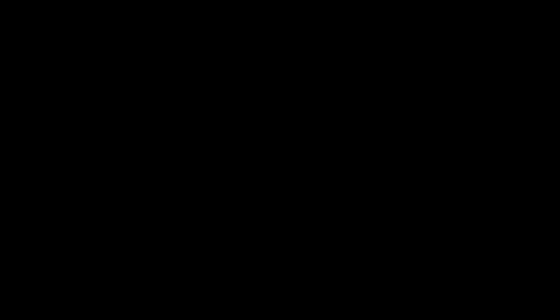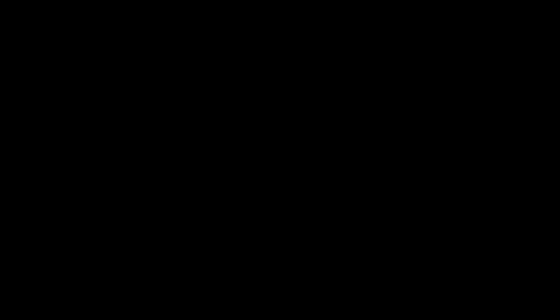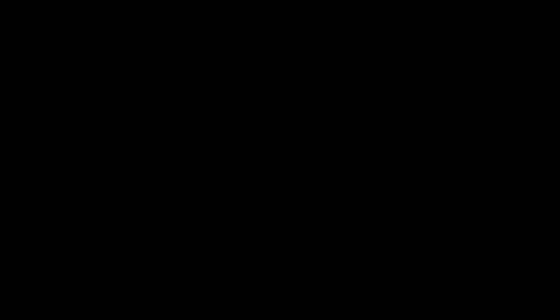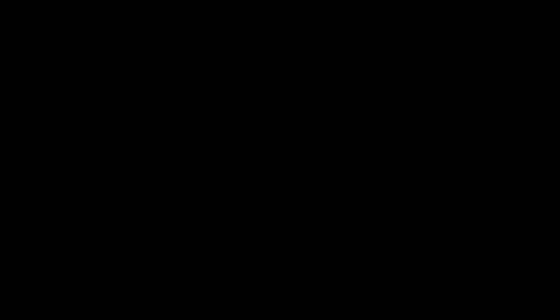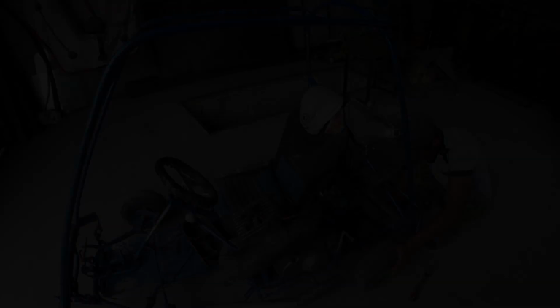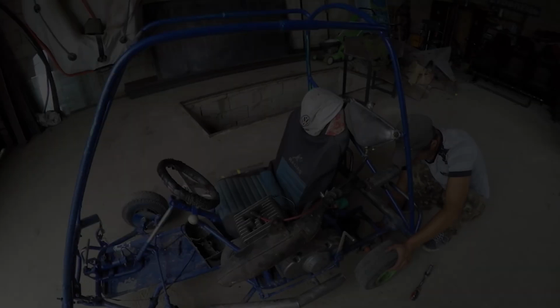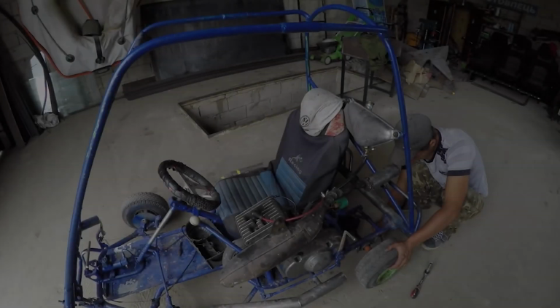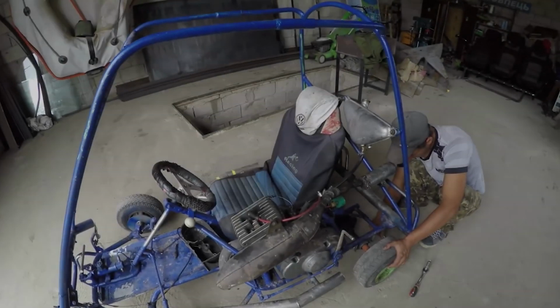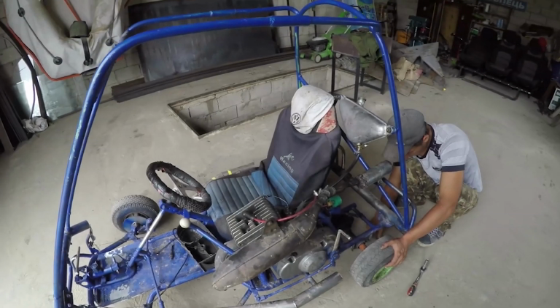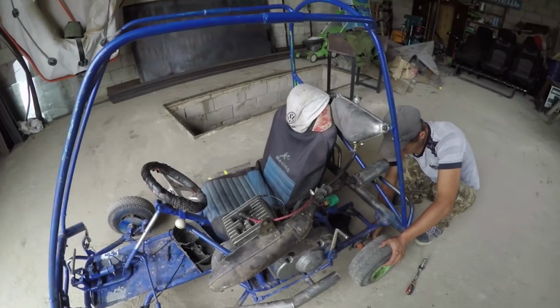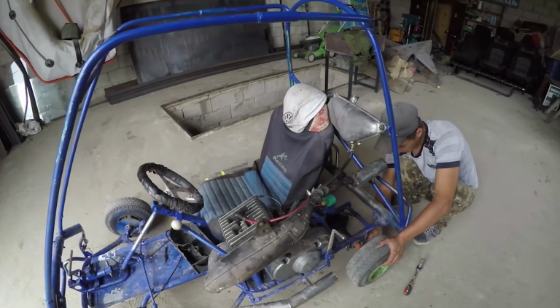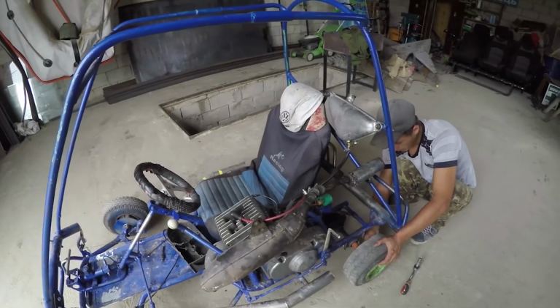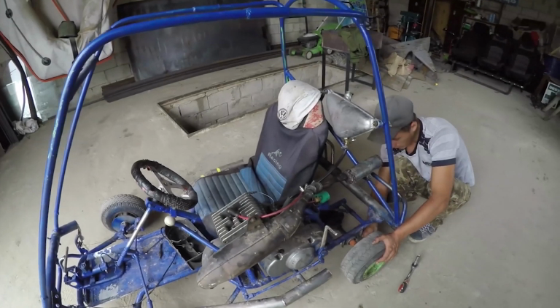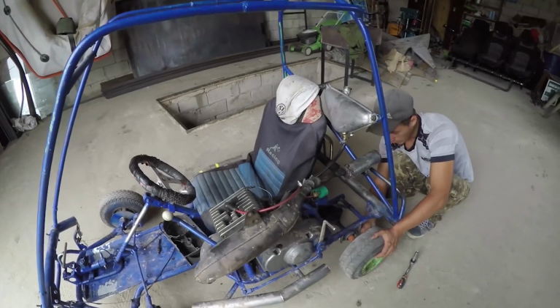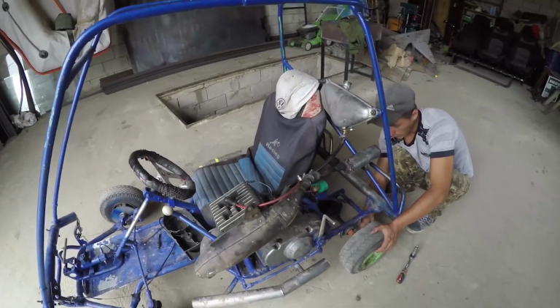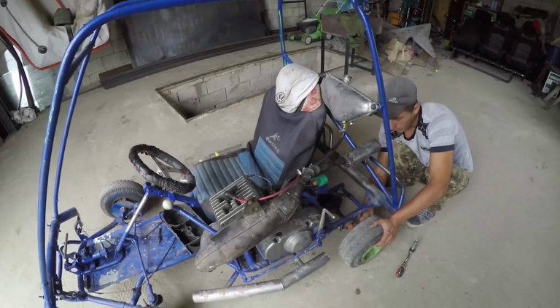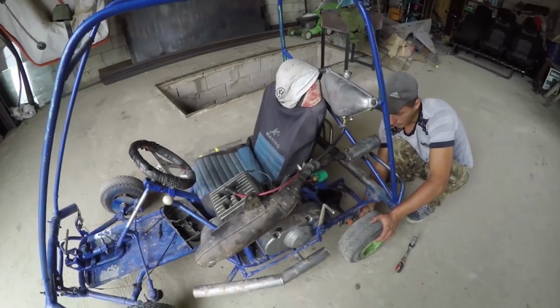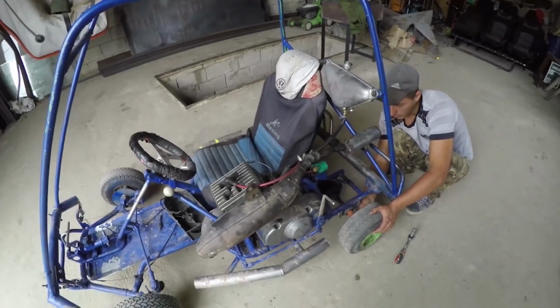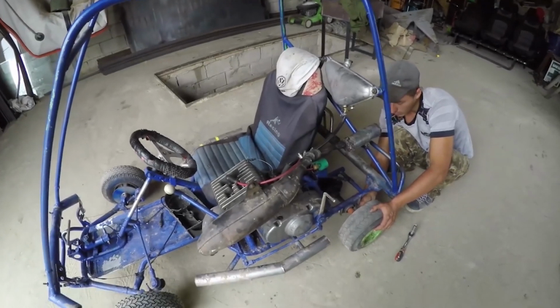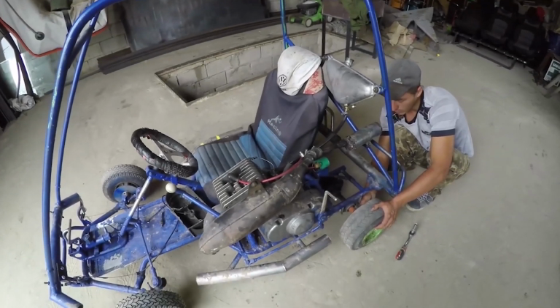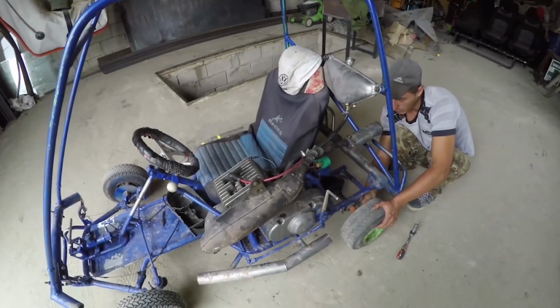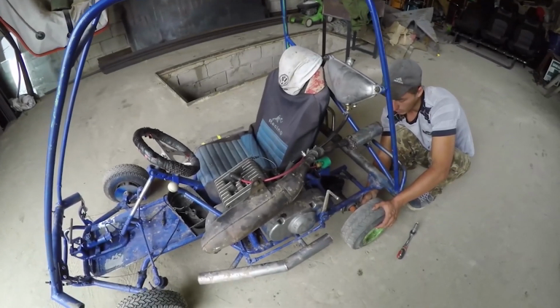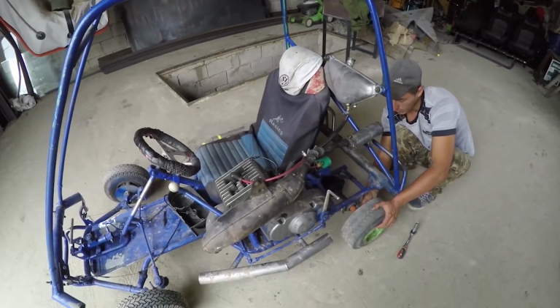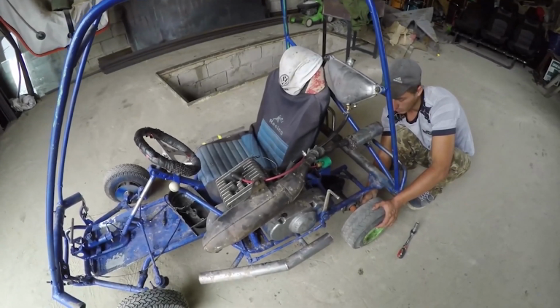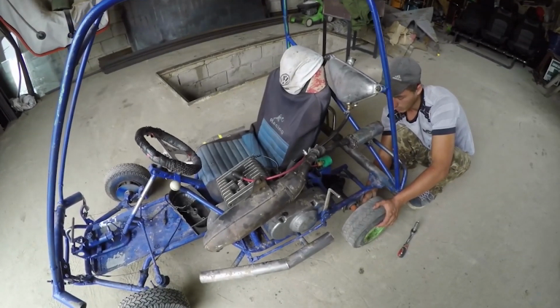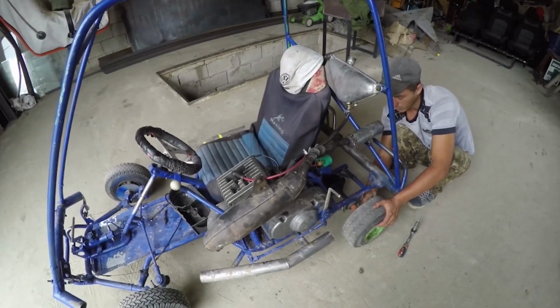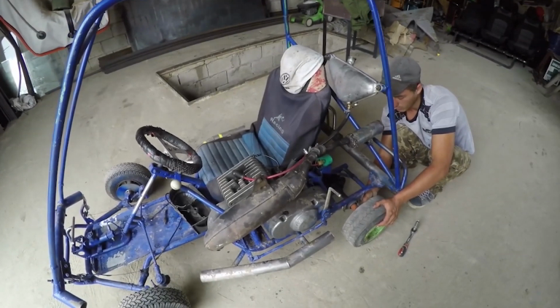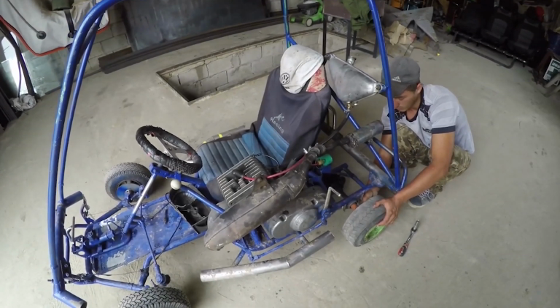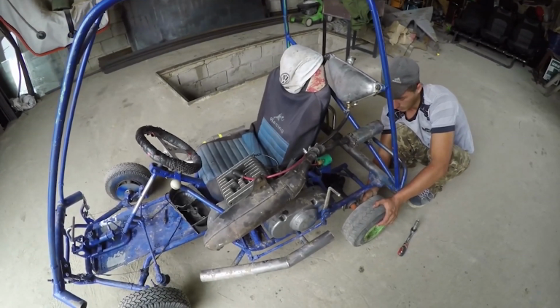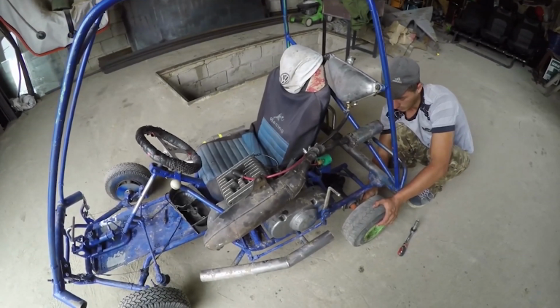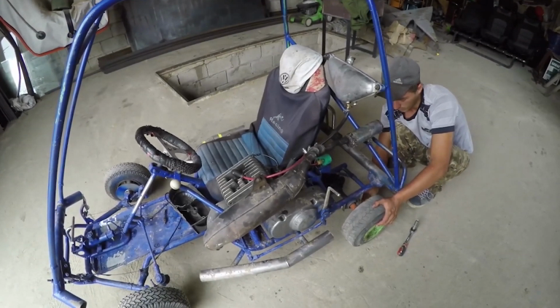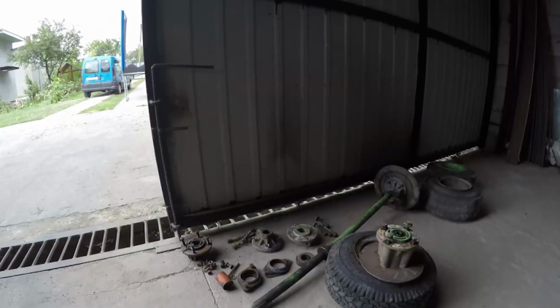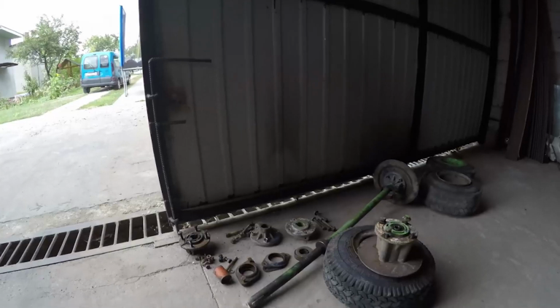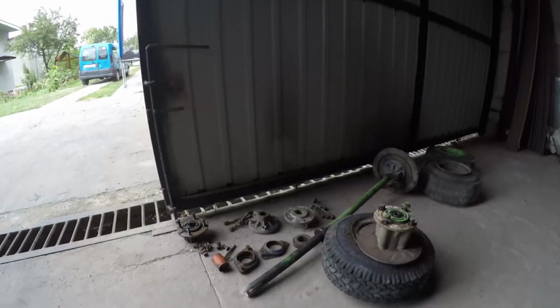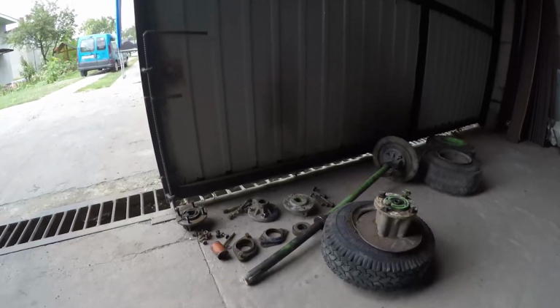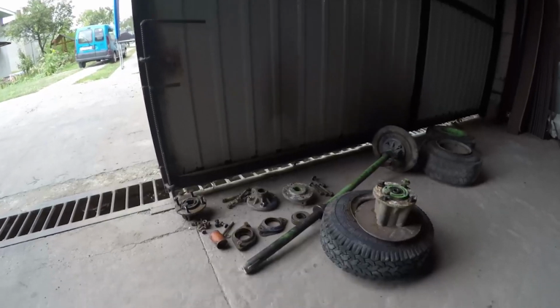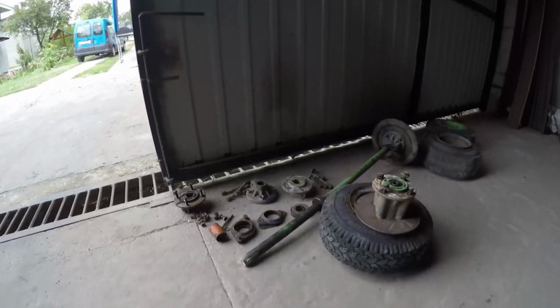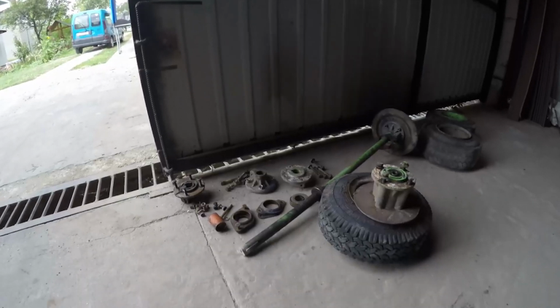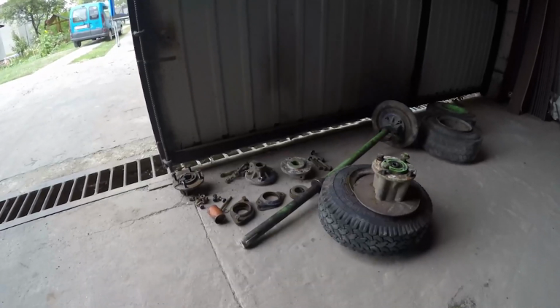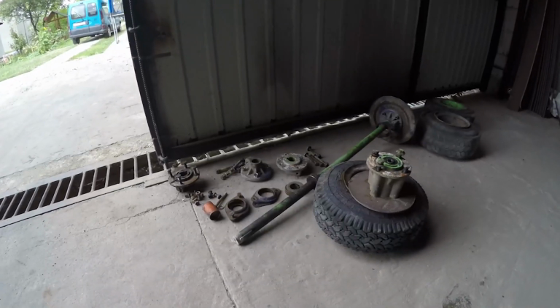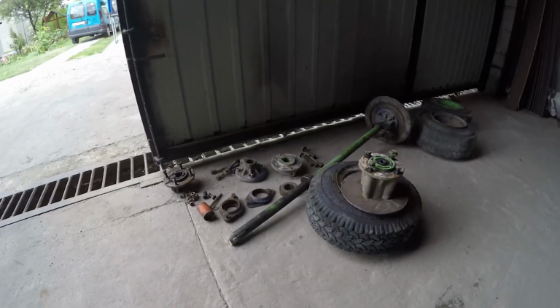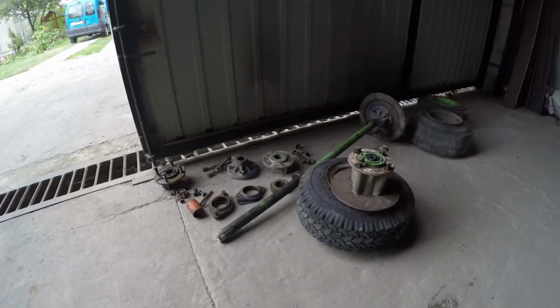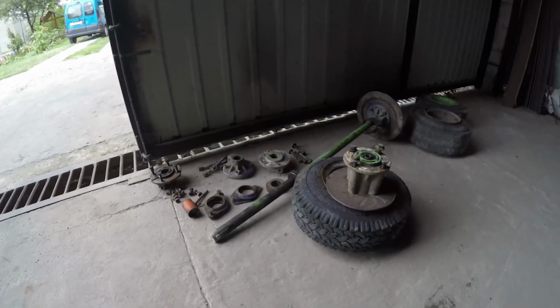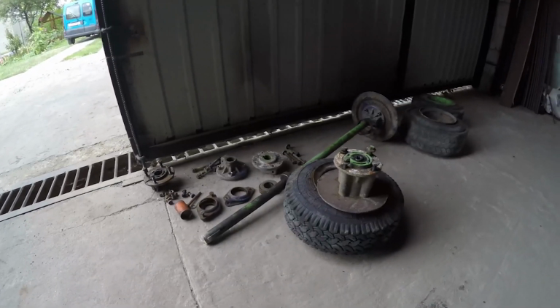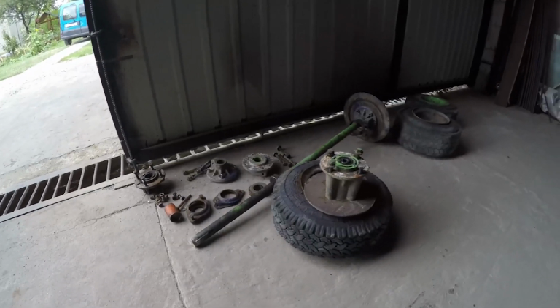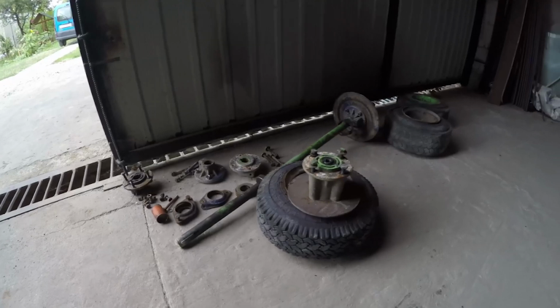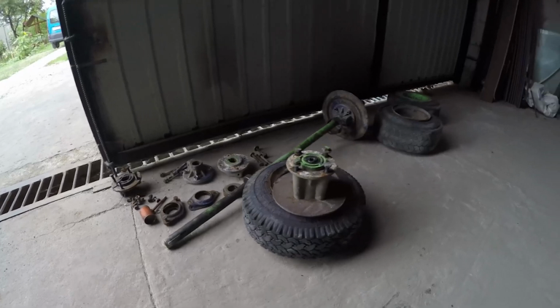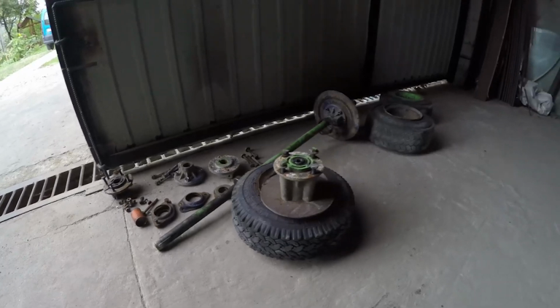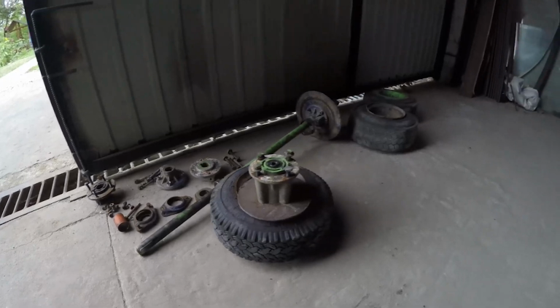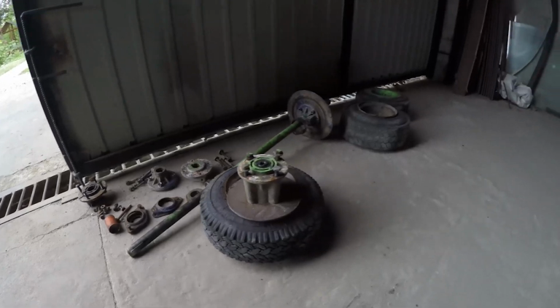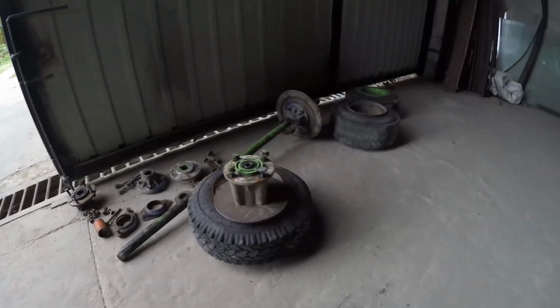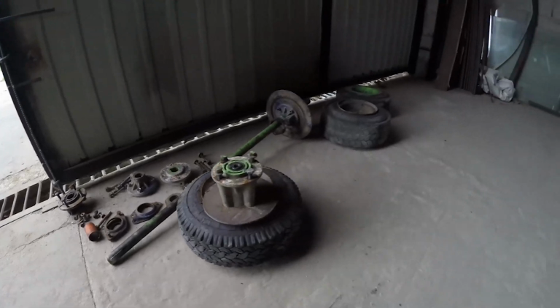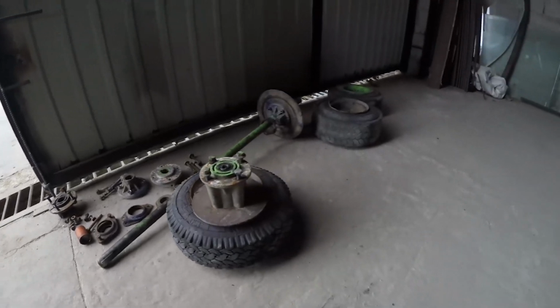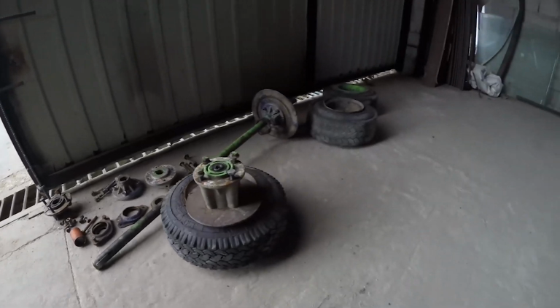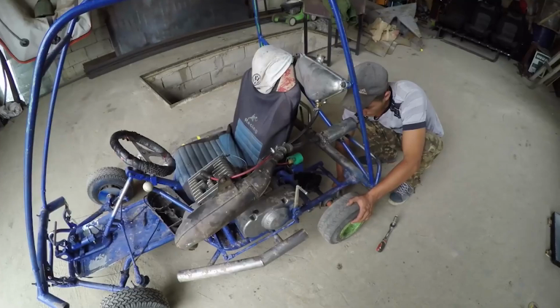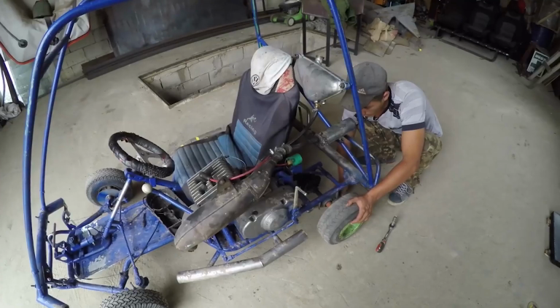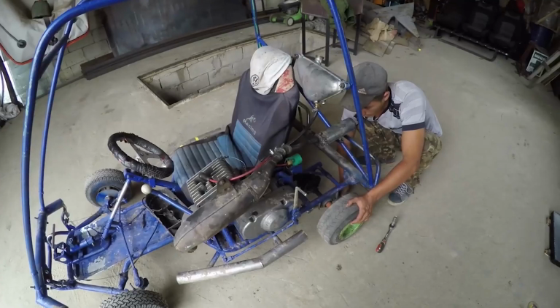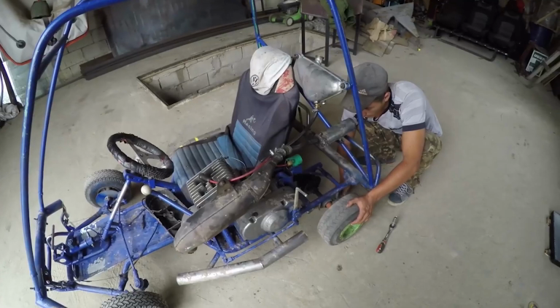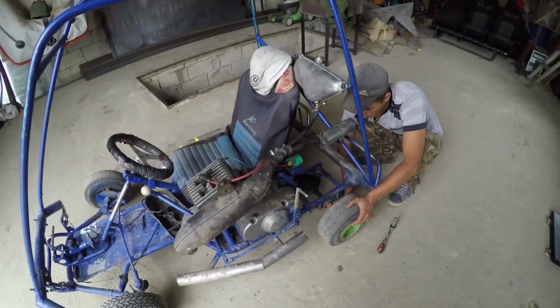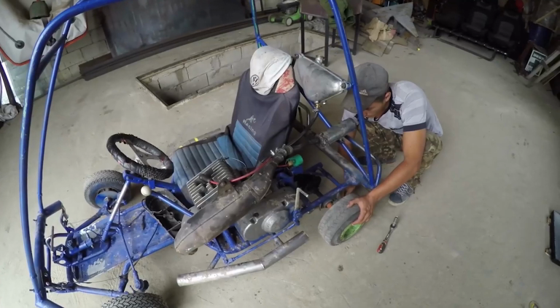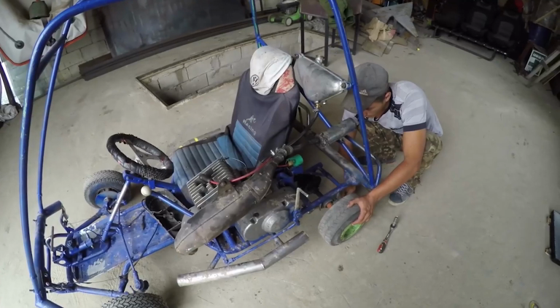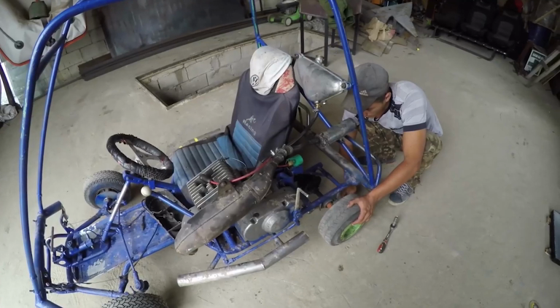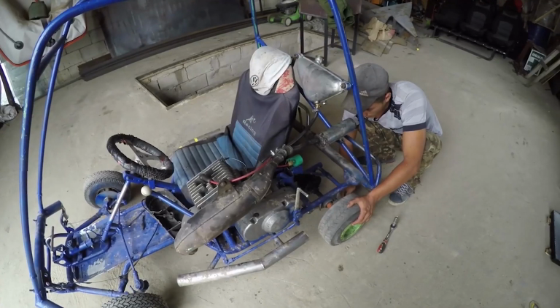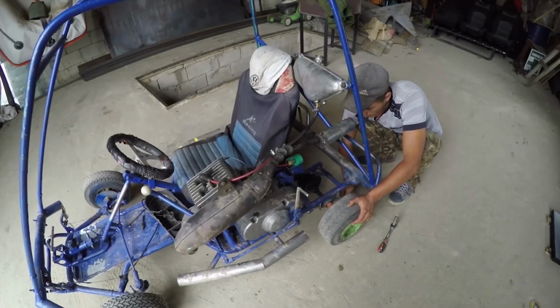Hello everyone! Master Clubmaster with you. And I know that you are waiting for when we will finish our new go-kart or electric box — call it what you want.